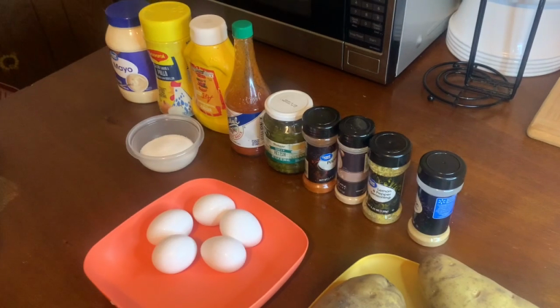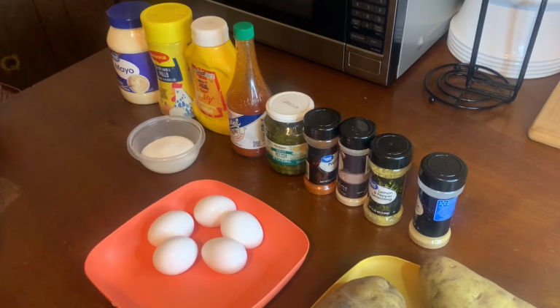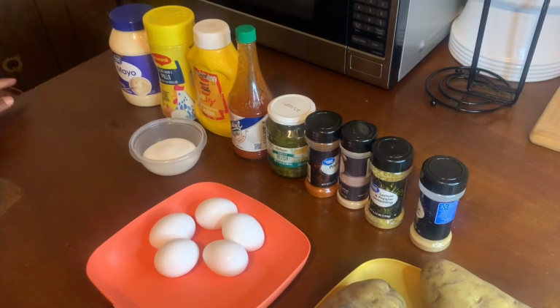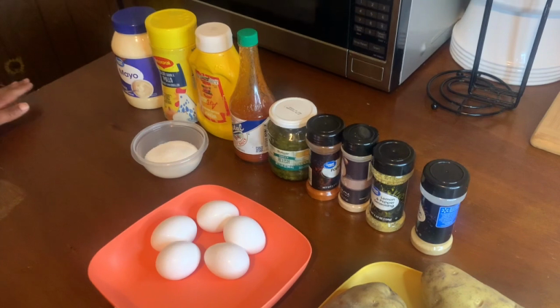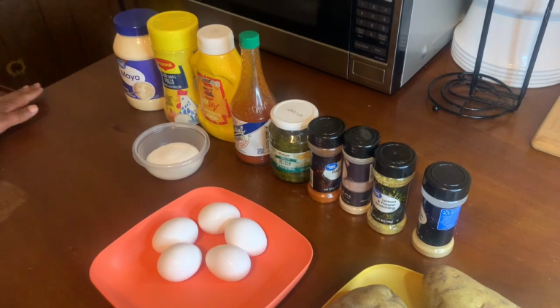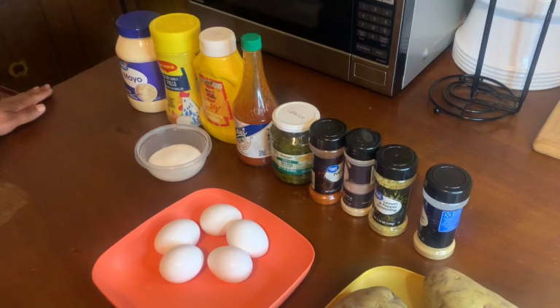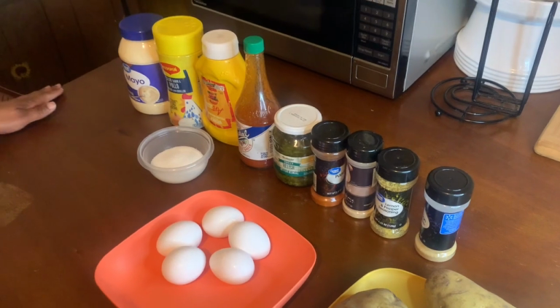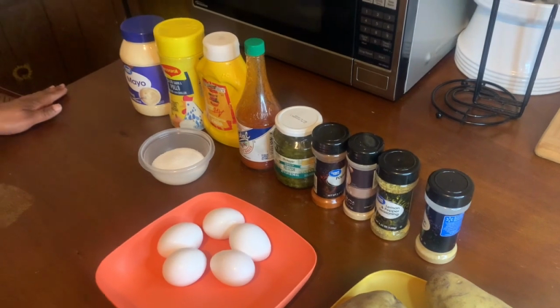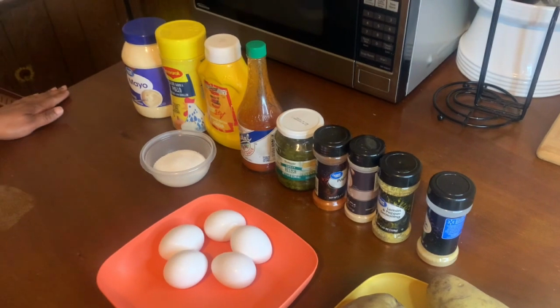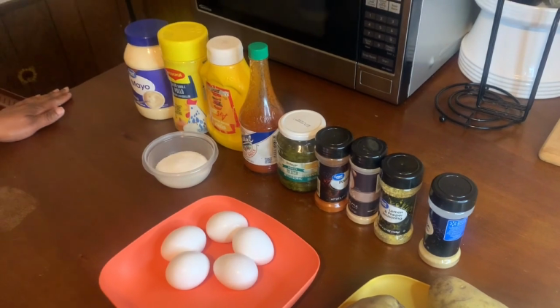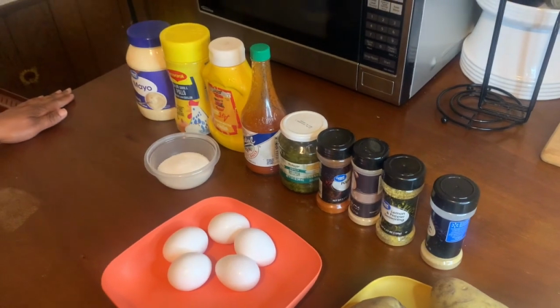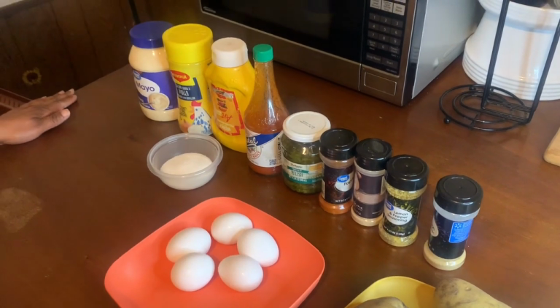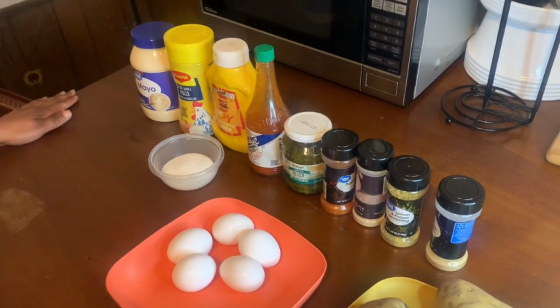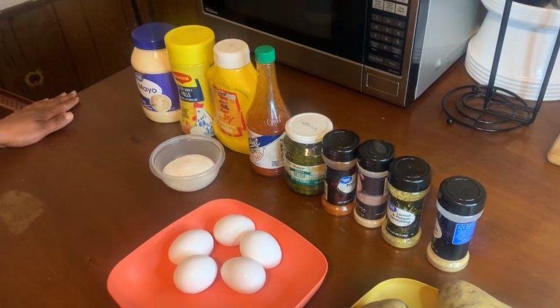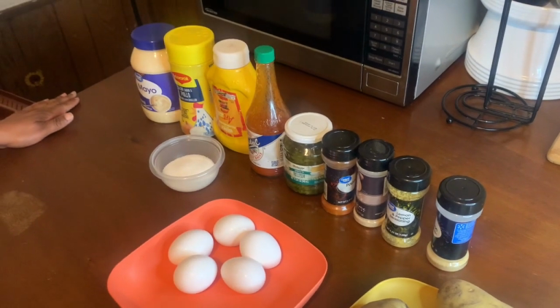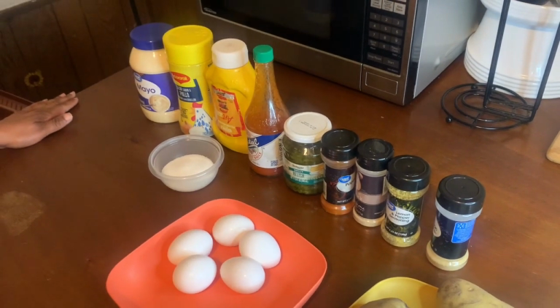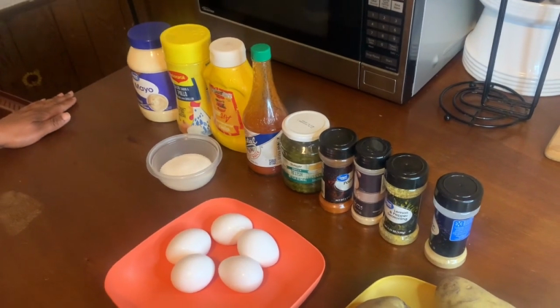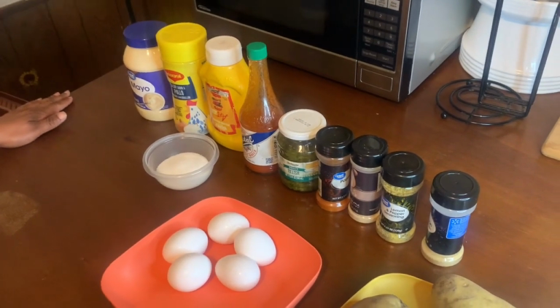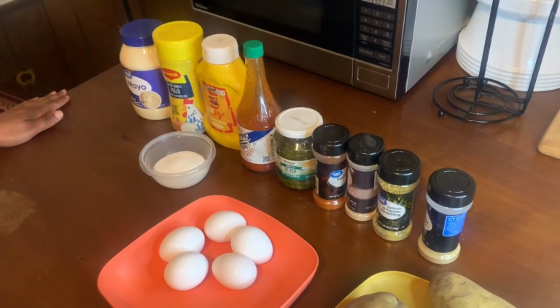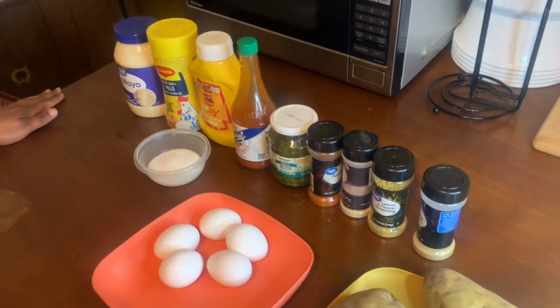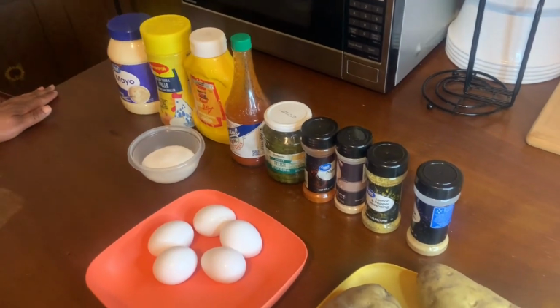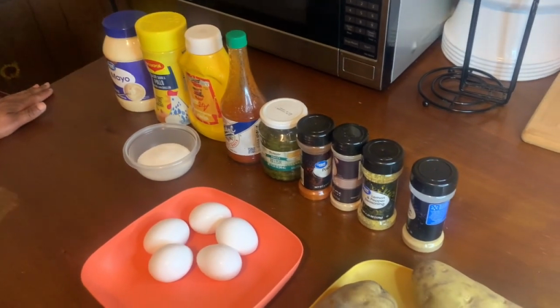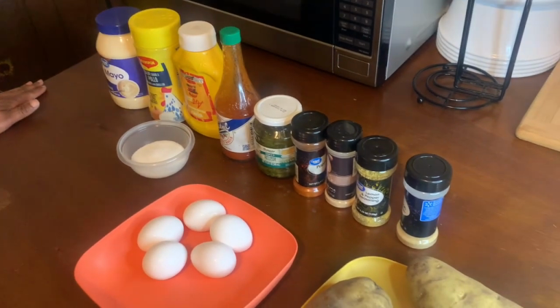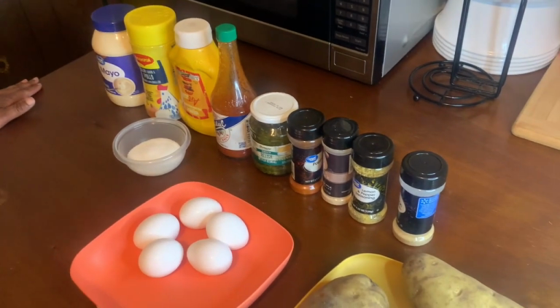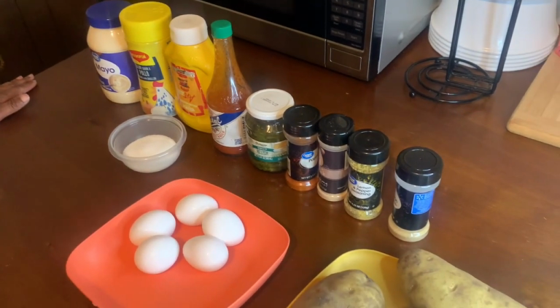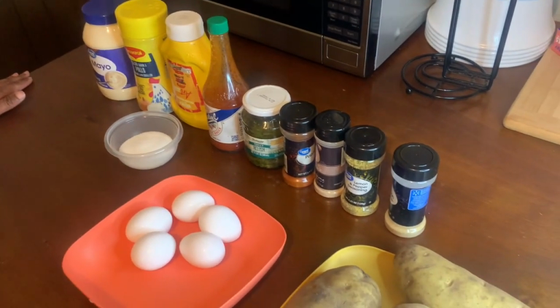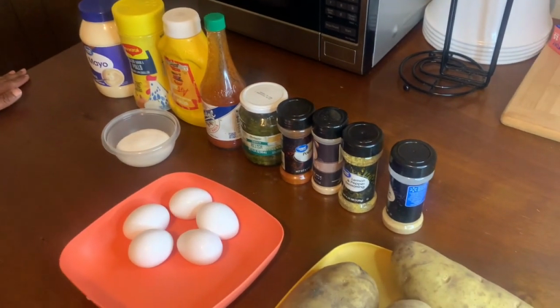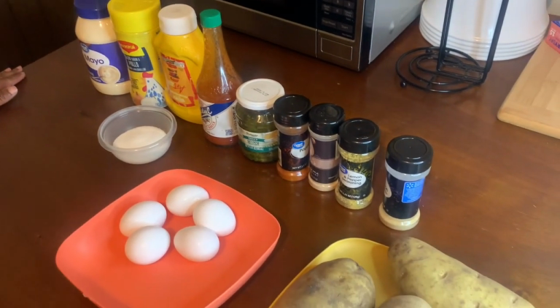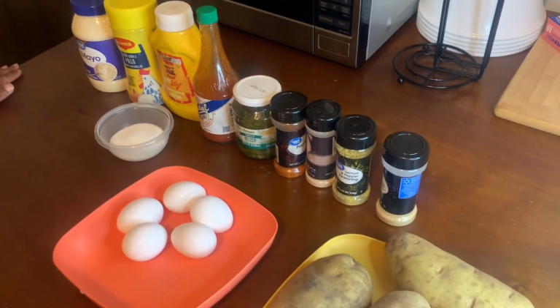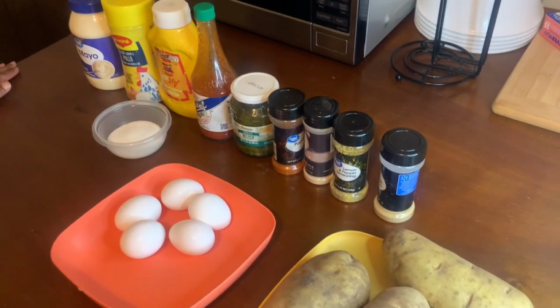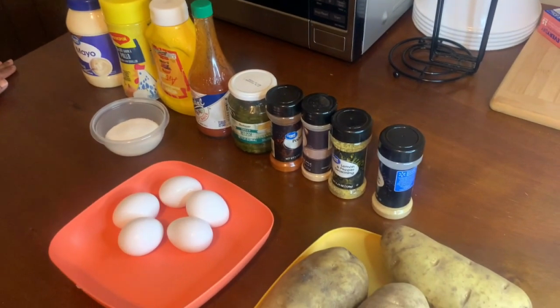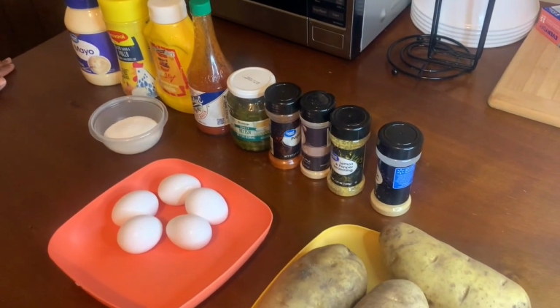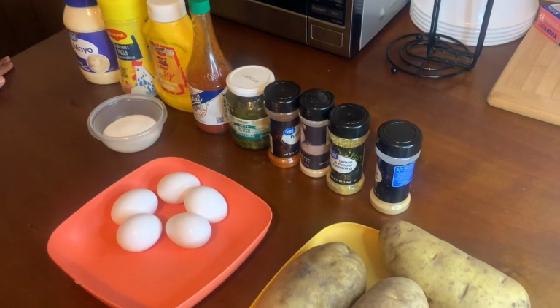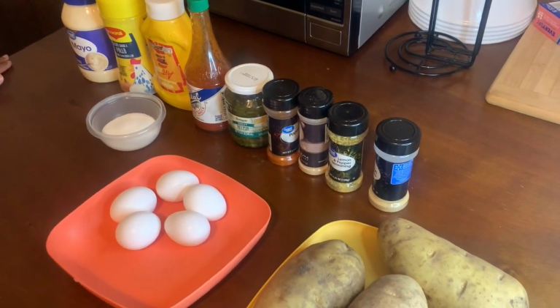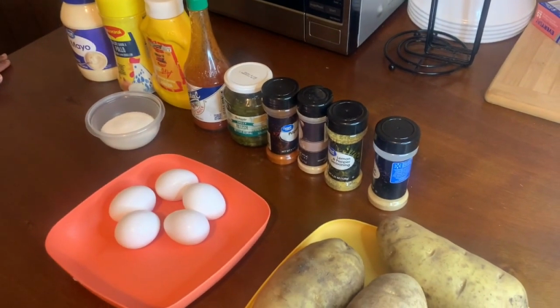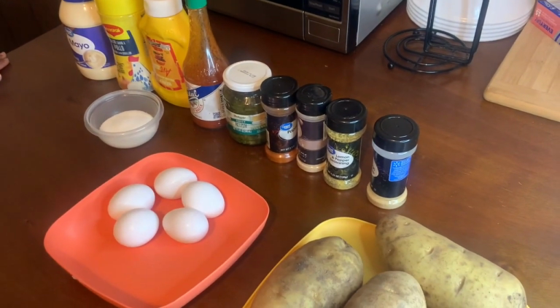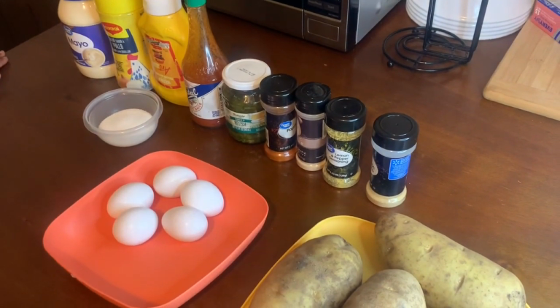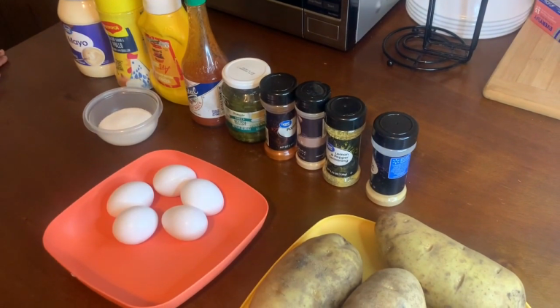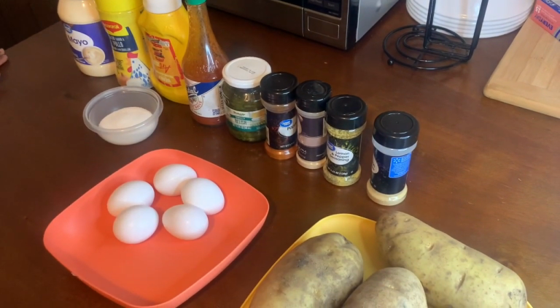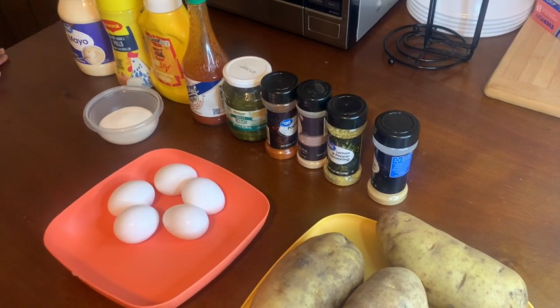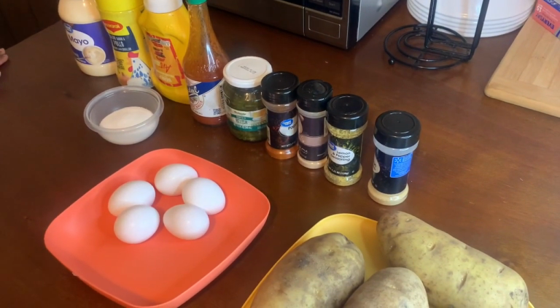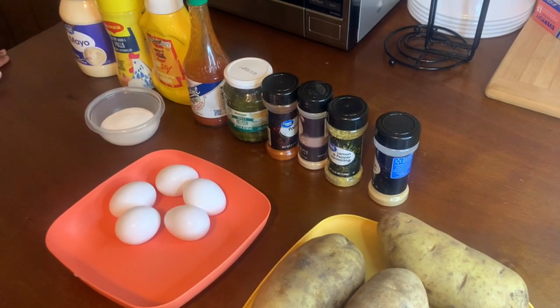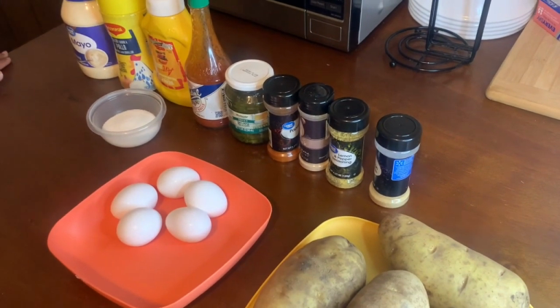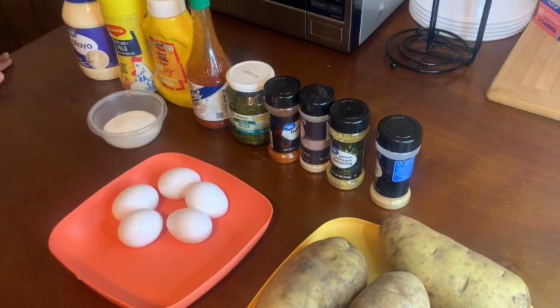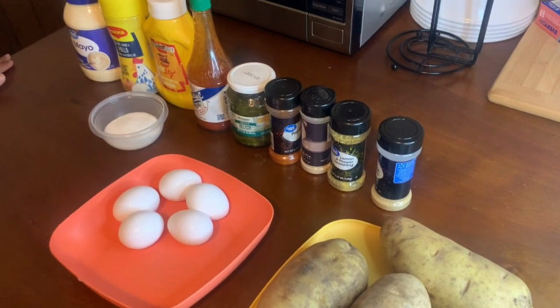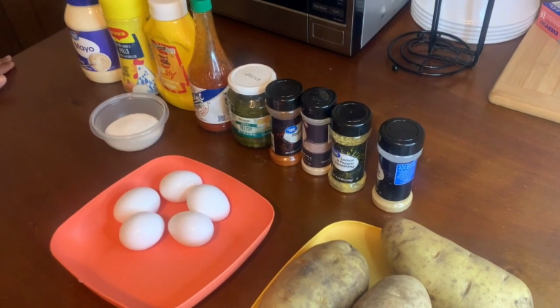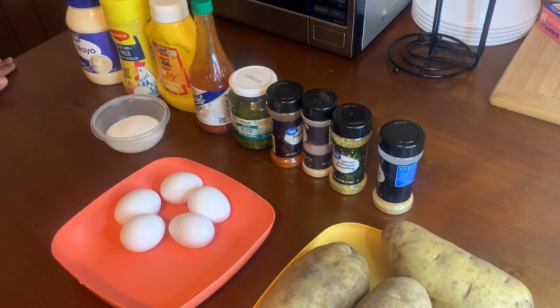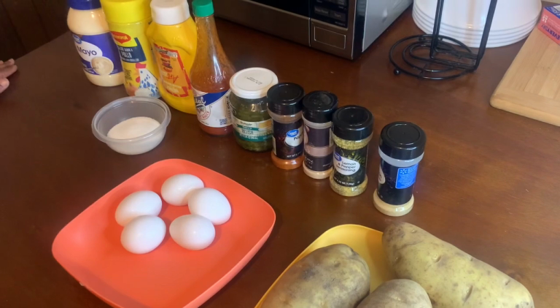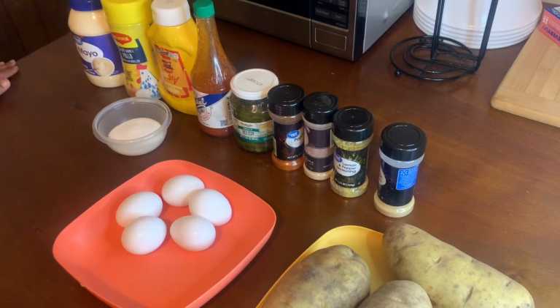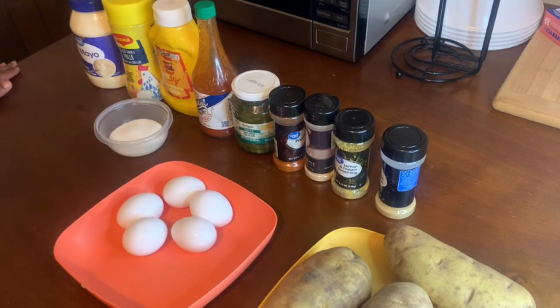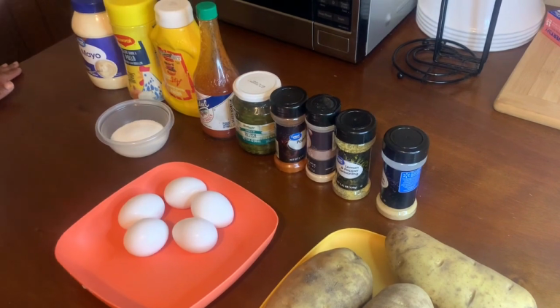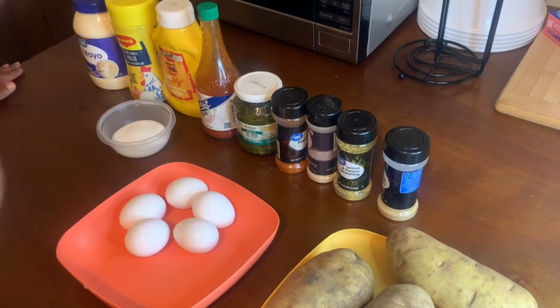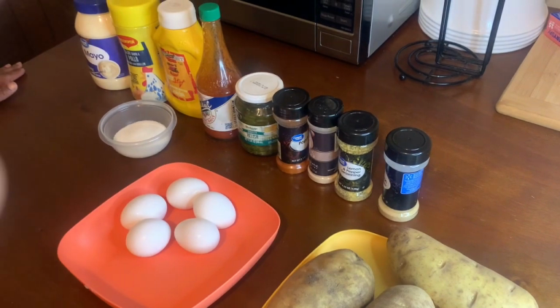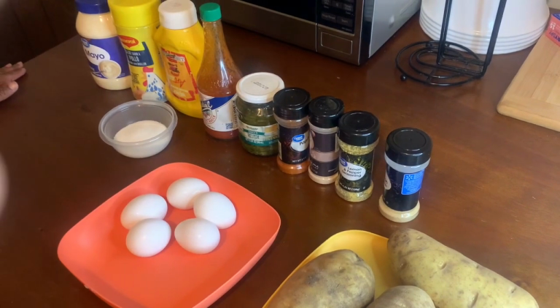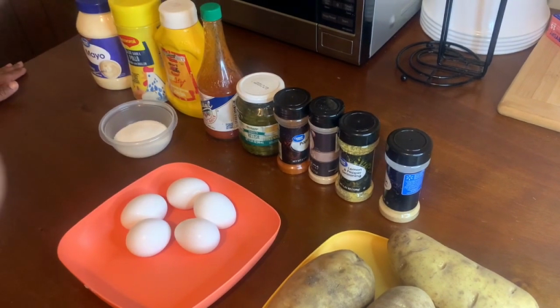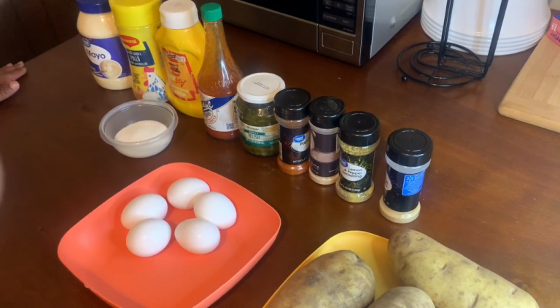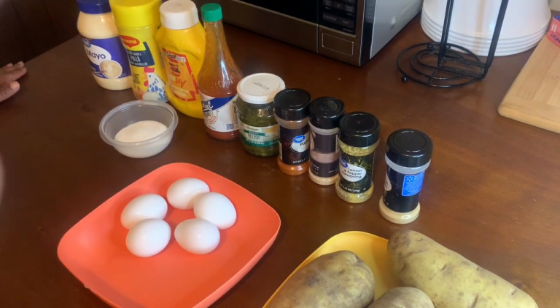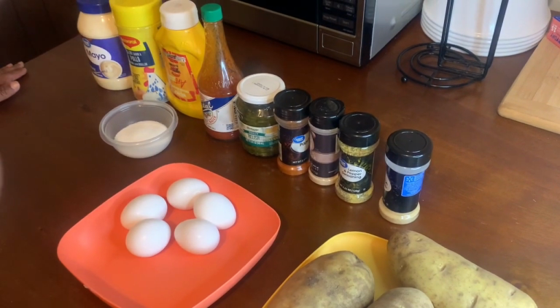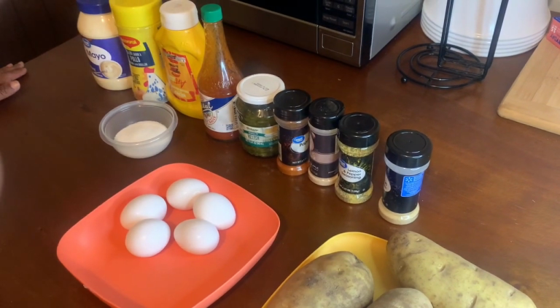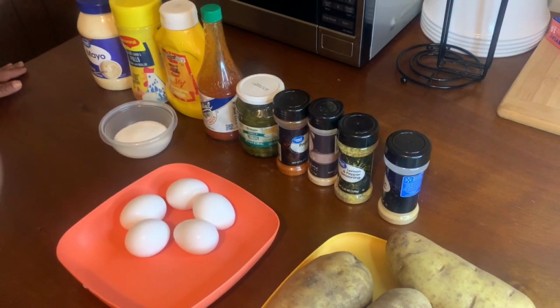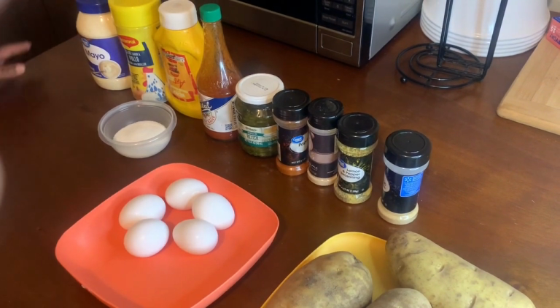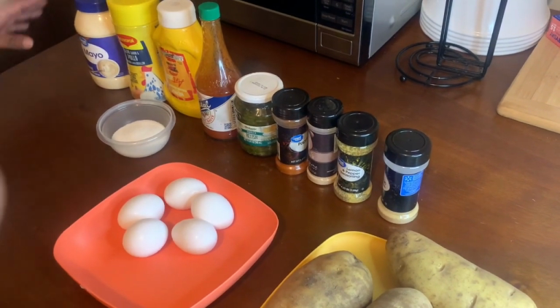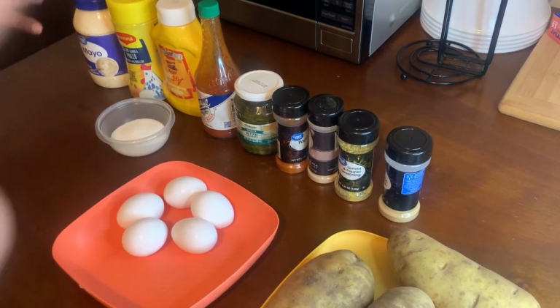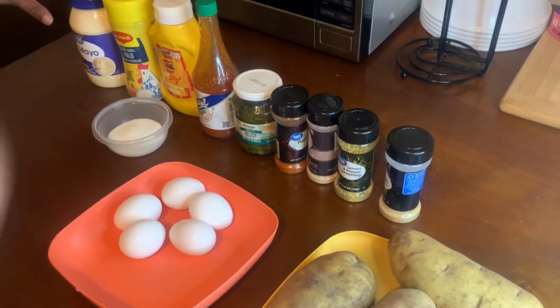Hi, welcome to my channel Stephanie's Palette. Today I'll be making potato salad. I will start with my ingredients.